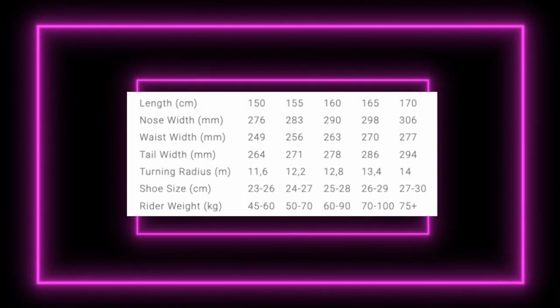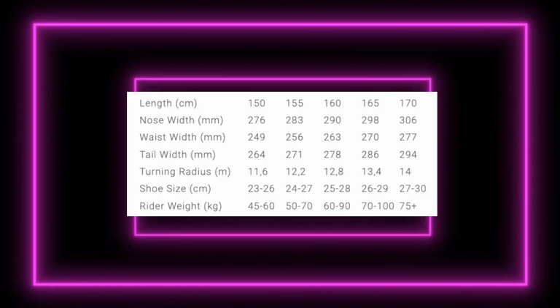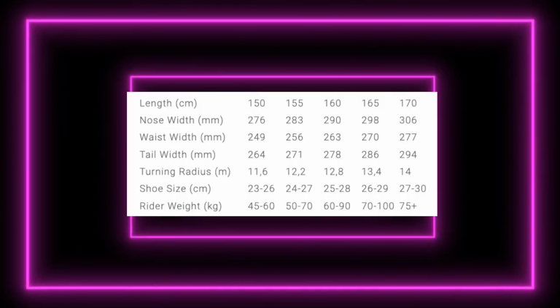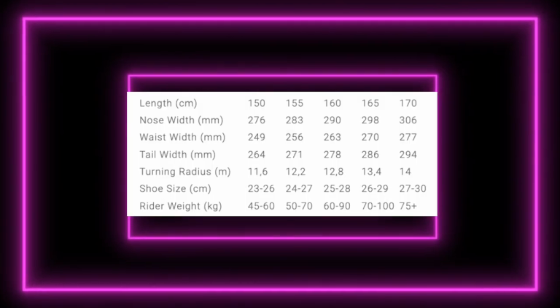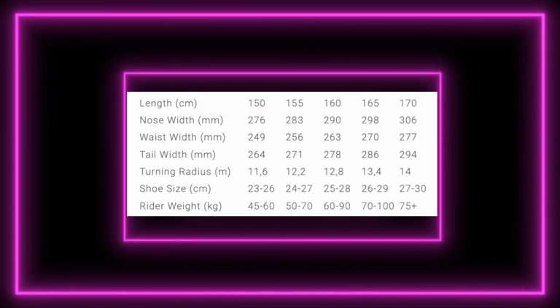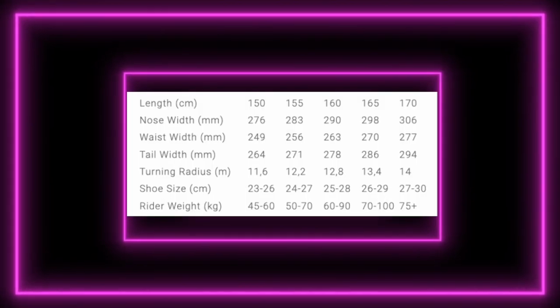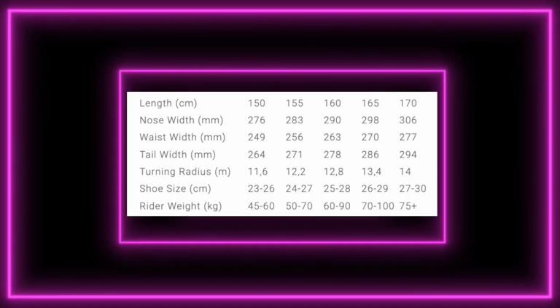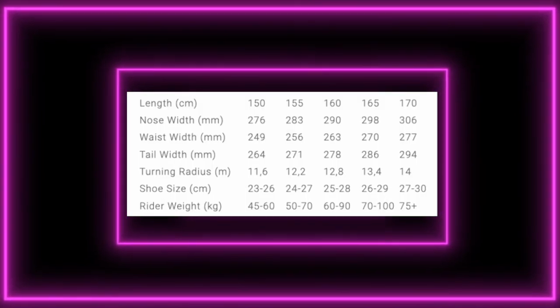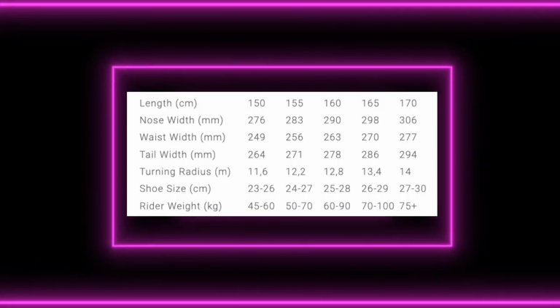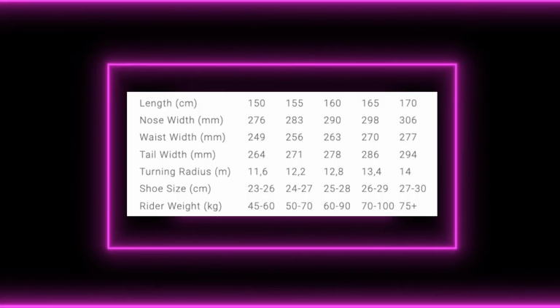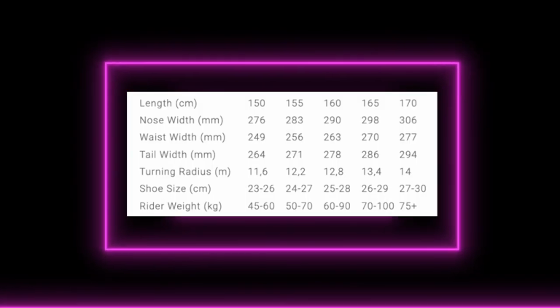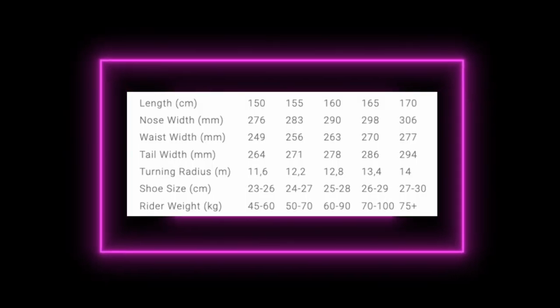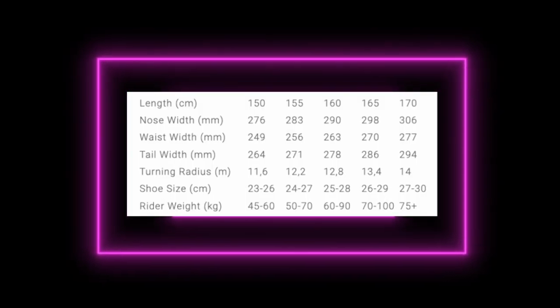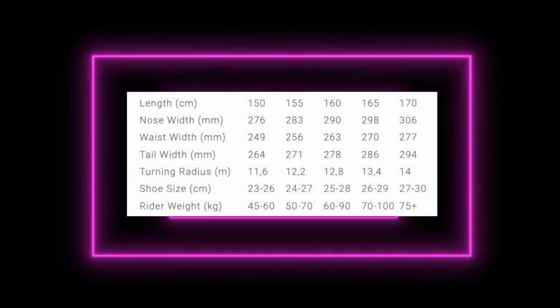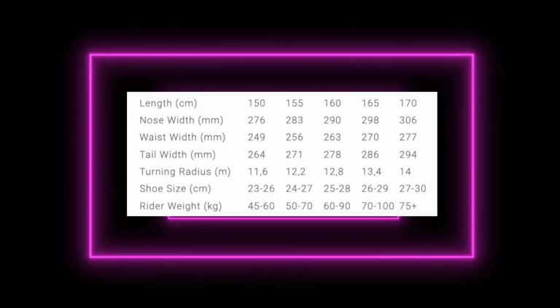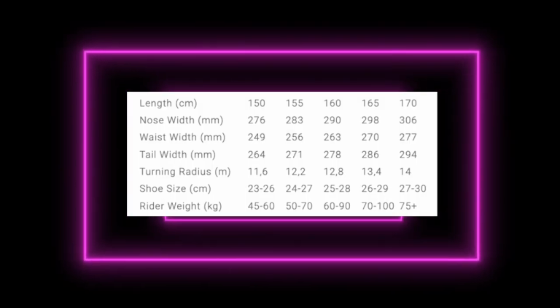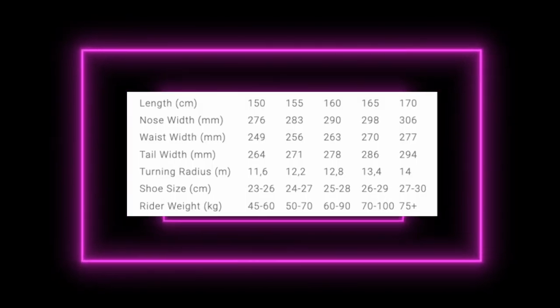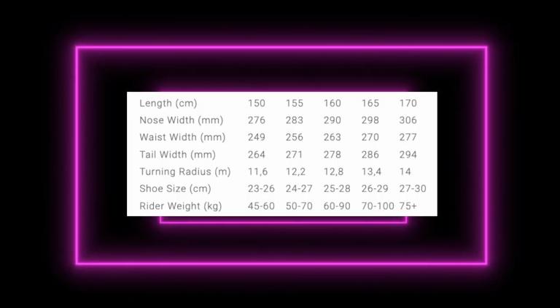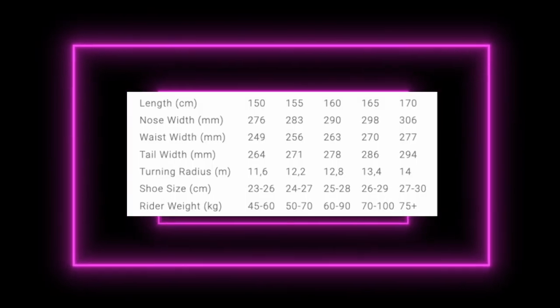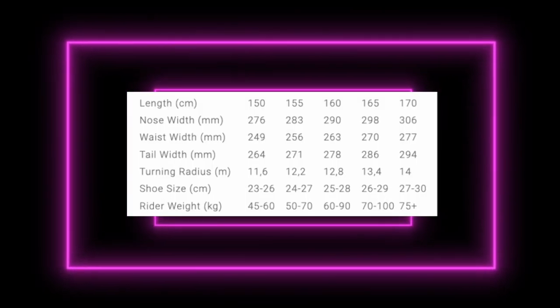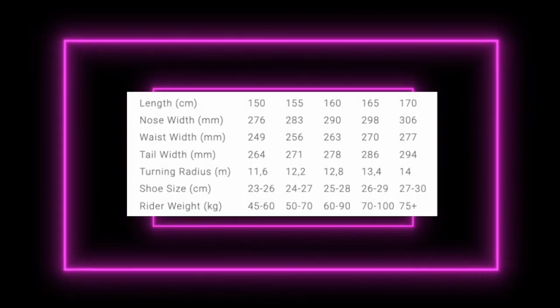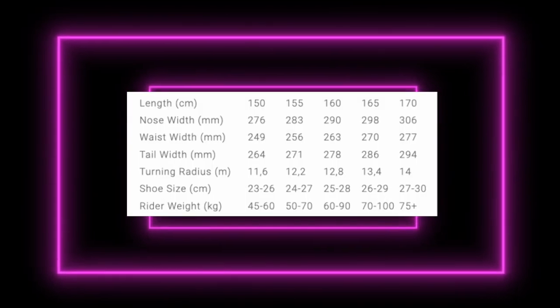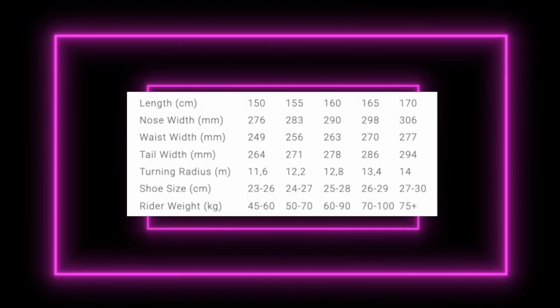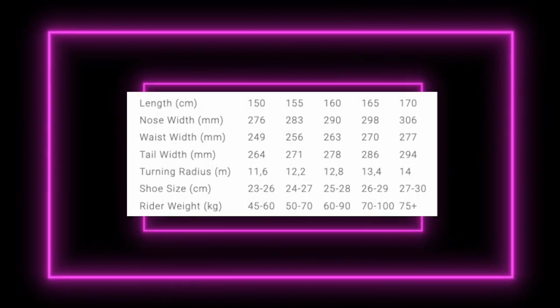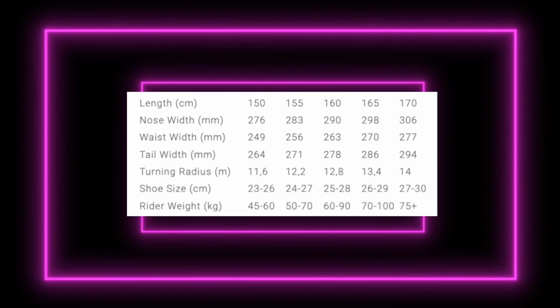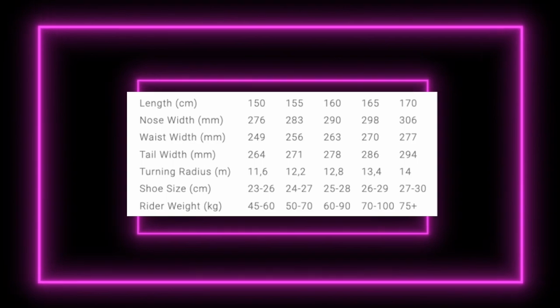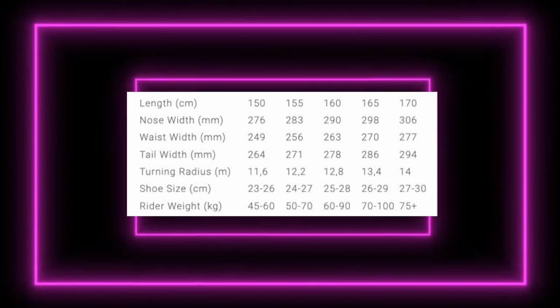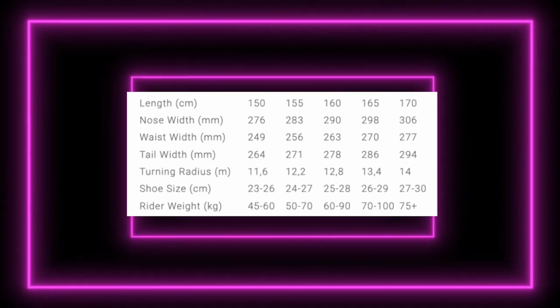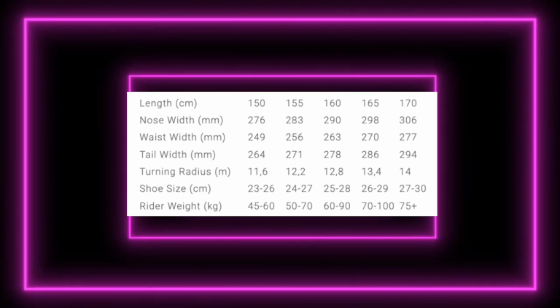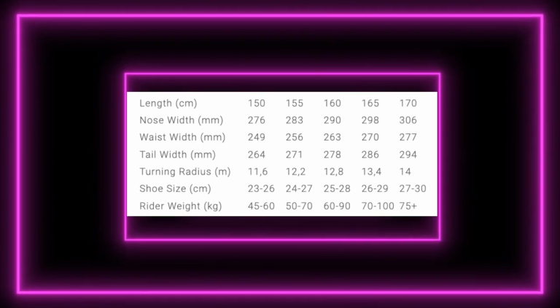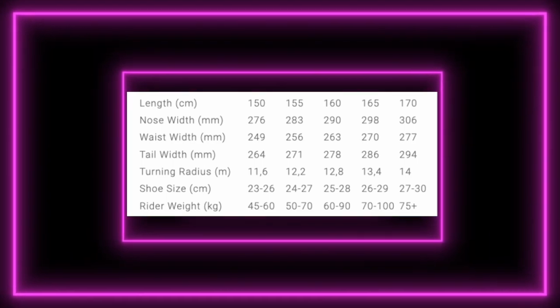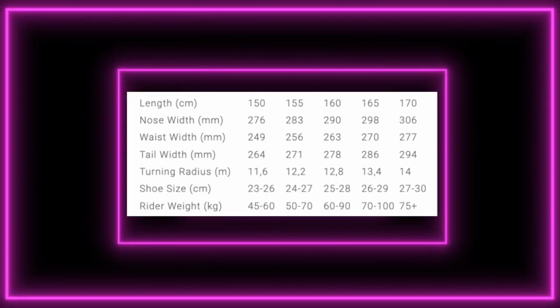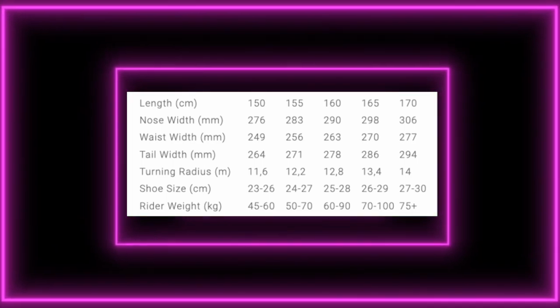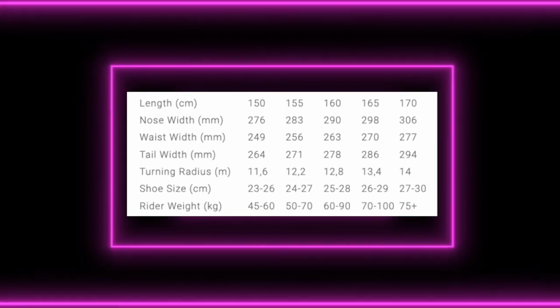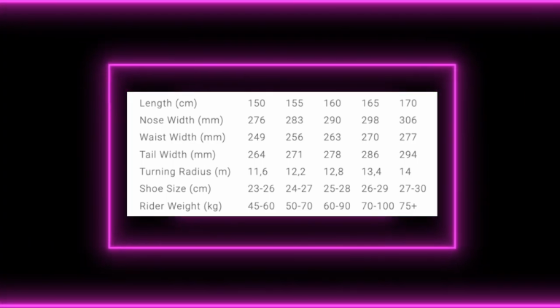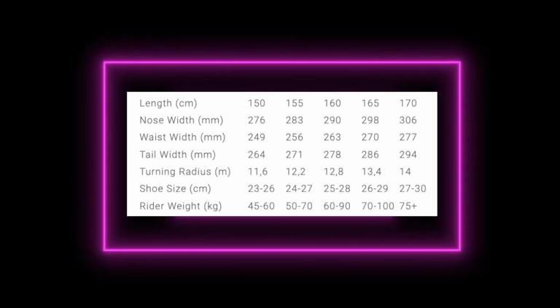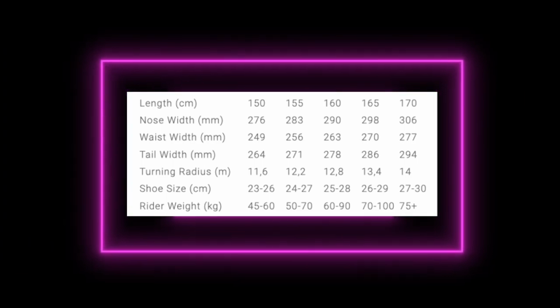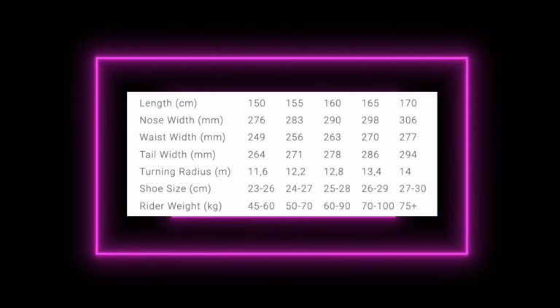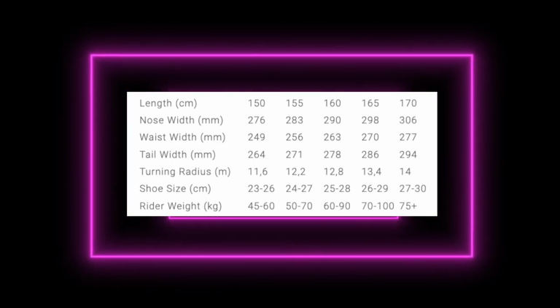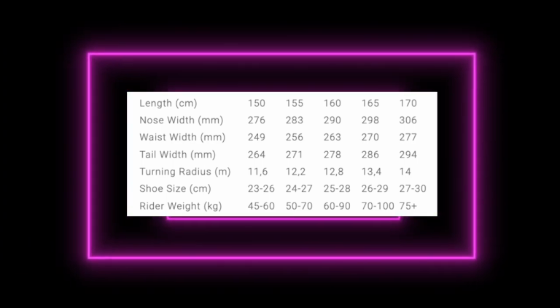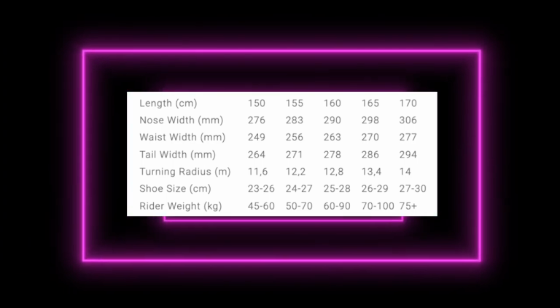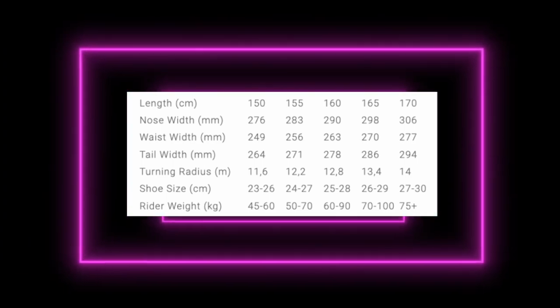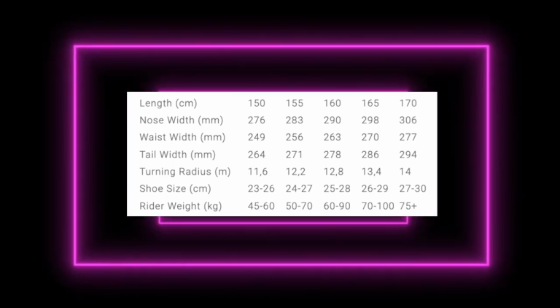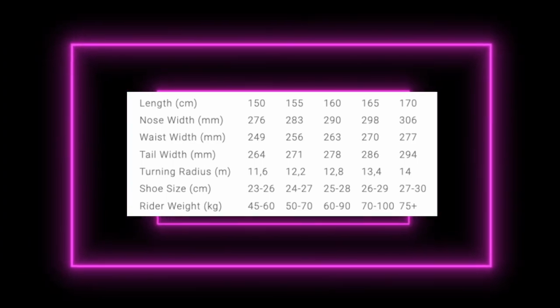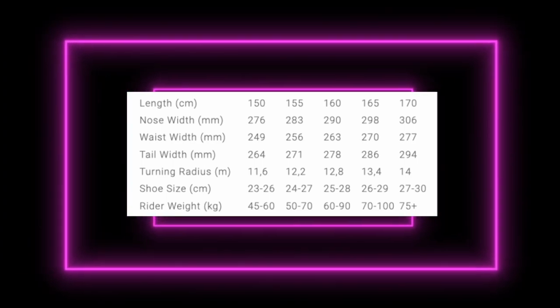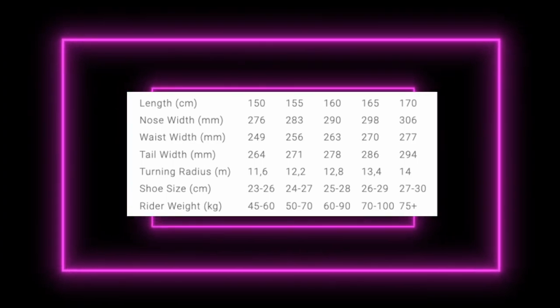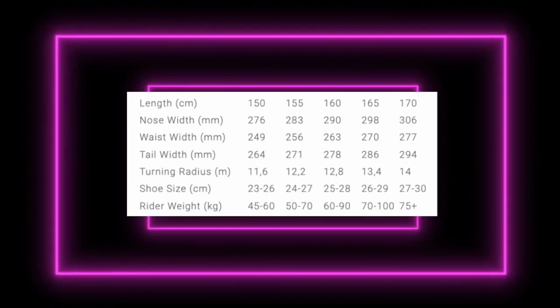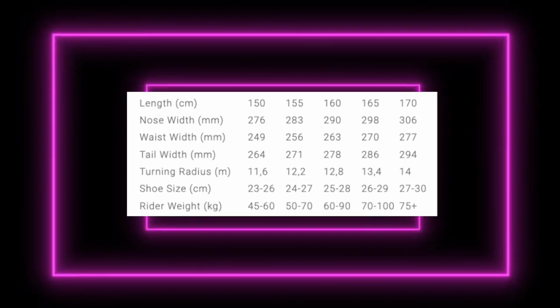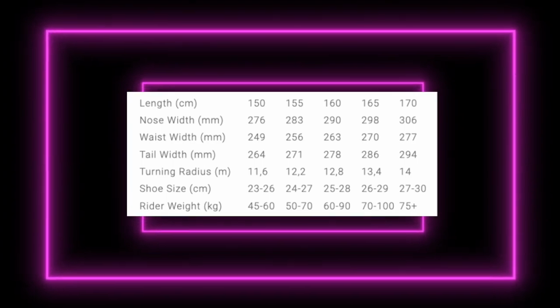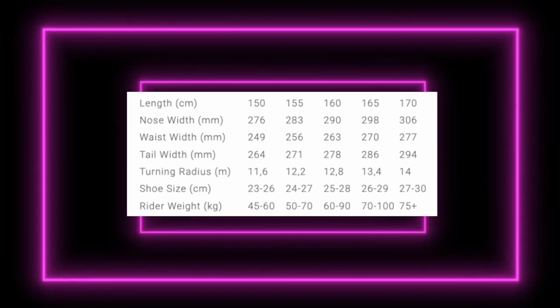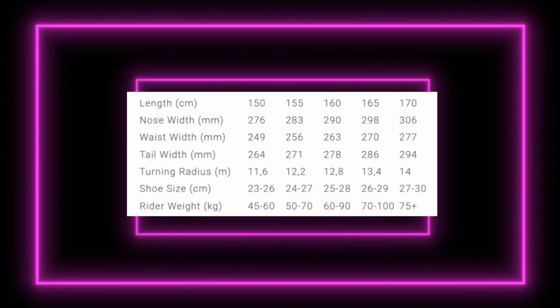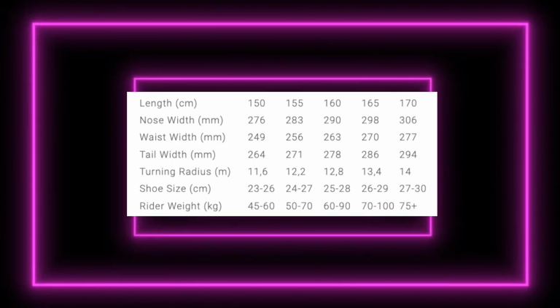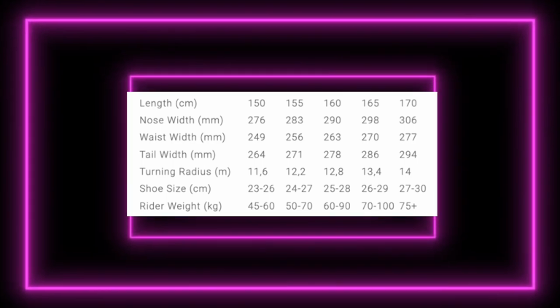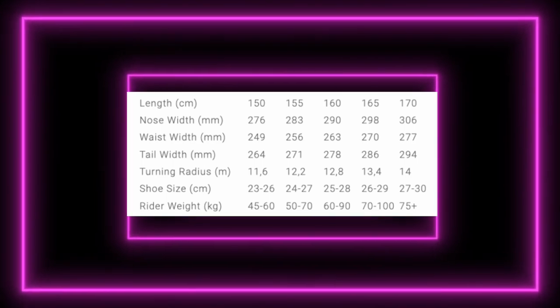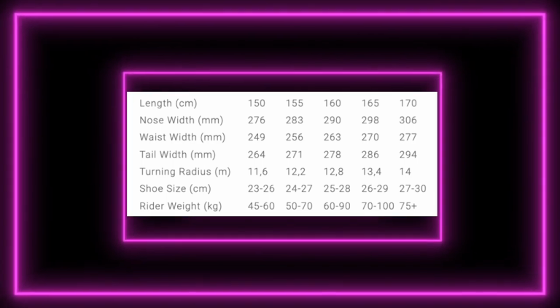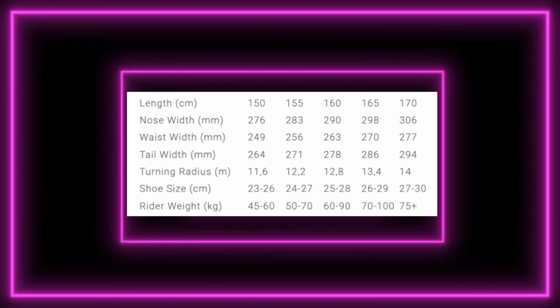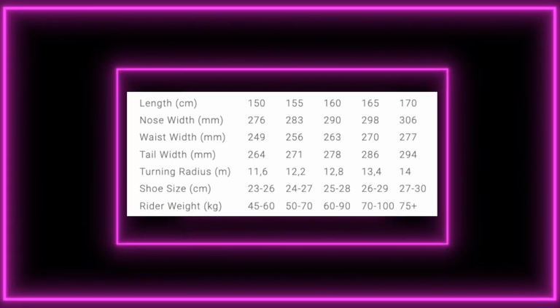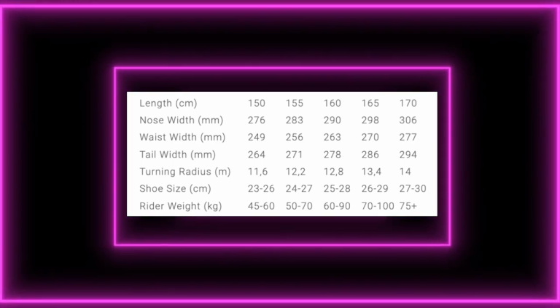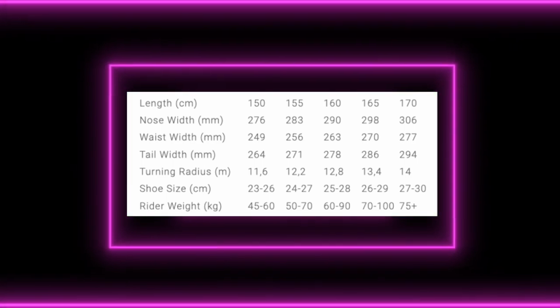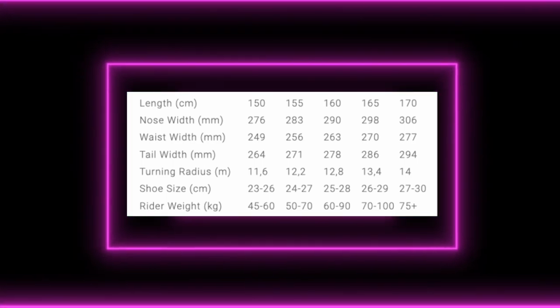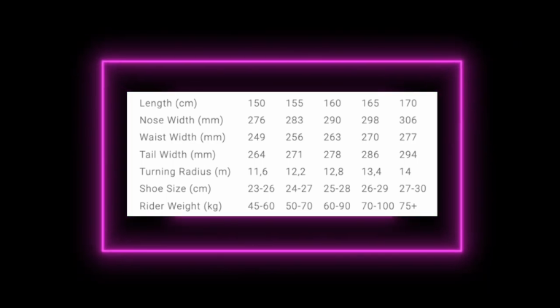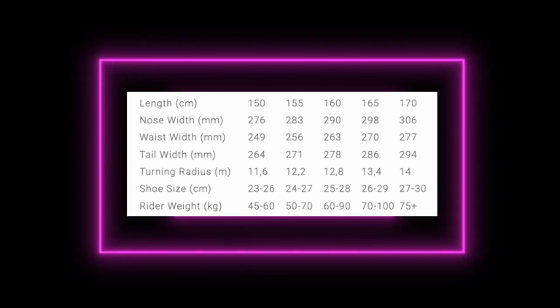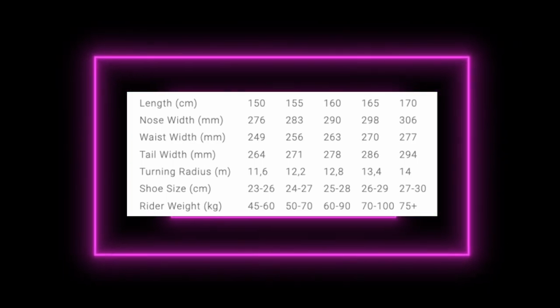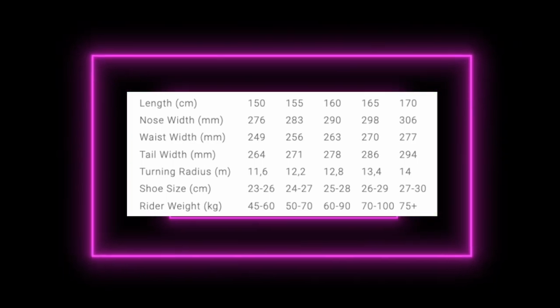This board is available in 150, 155, 160, 165, and 170.